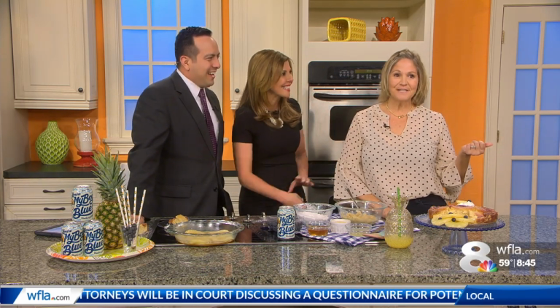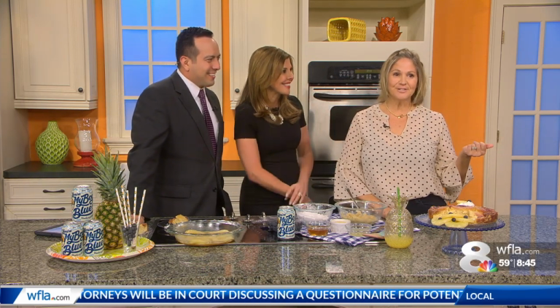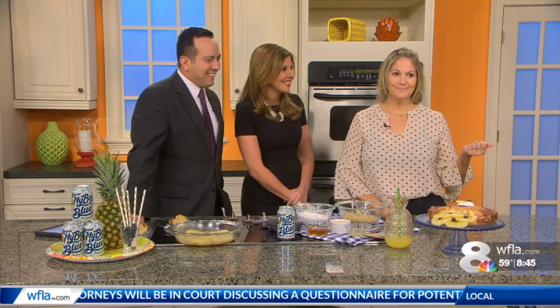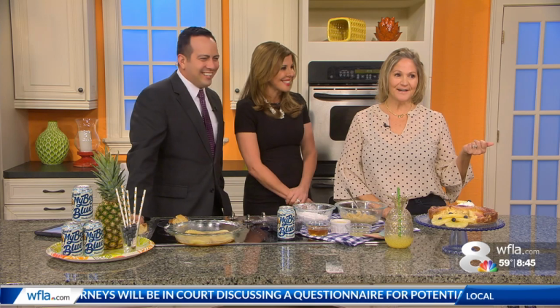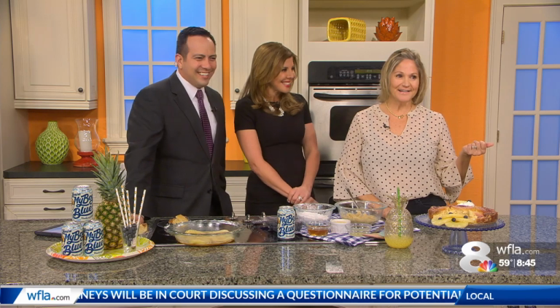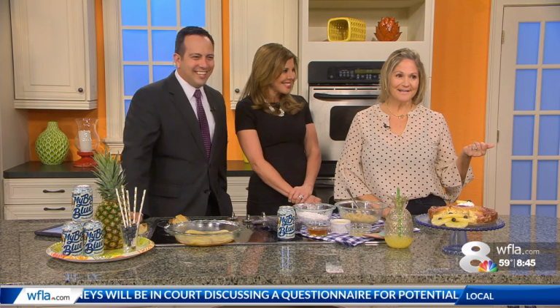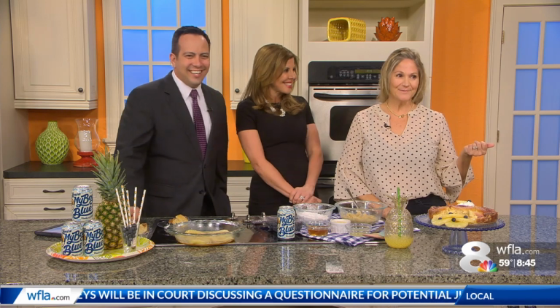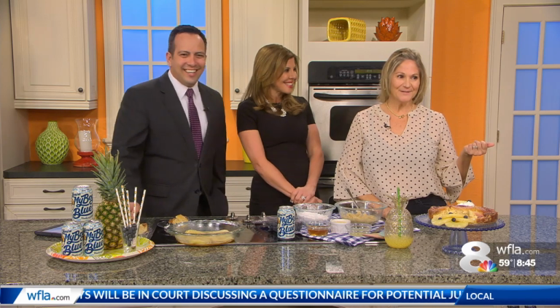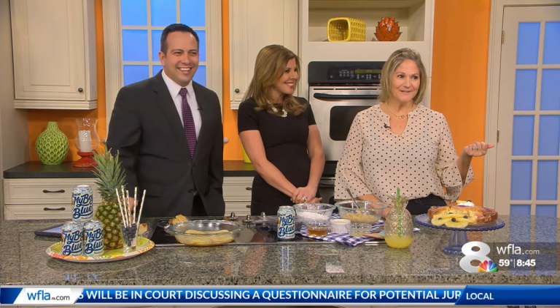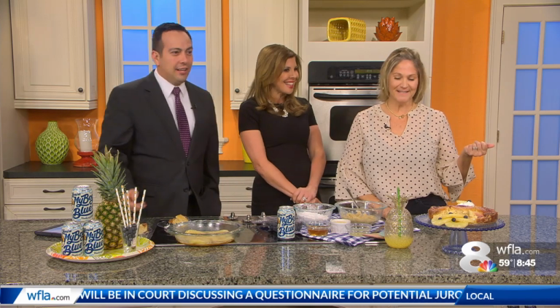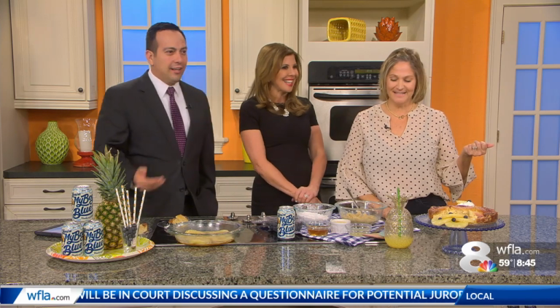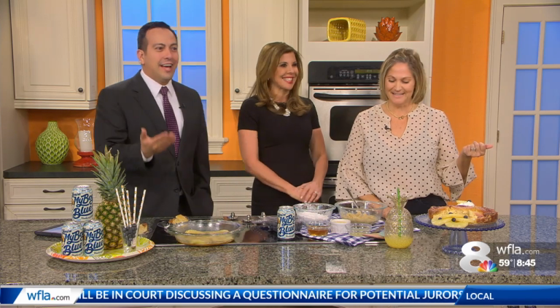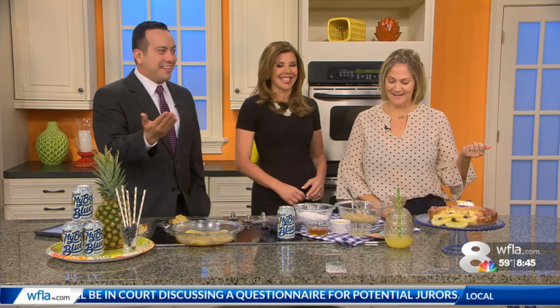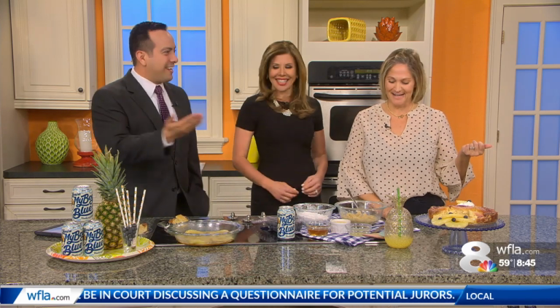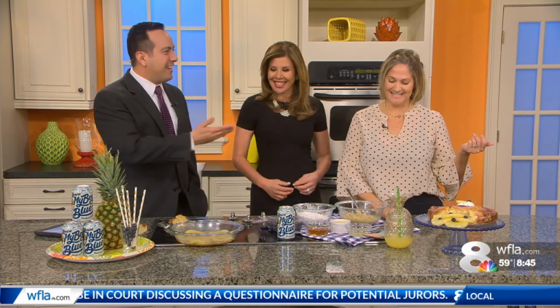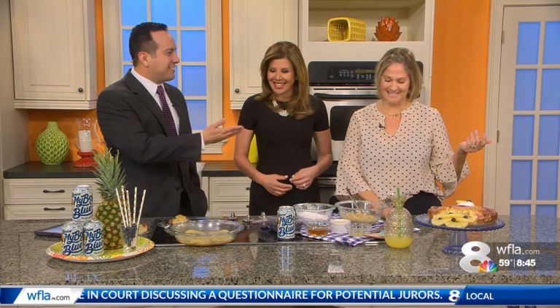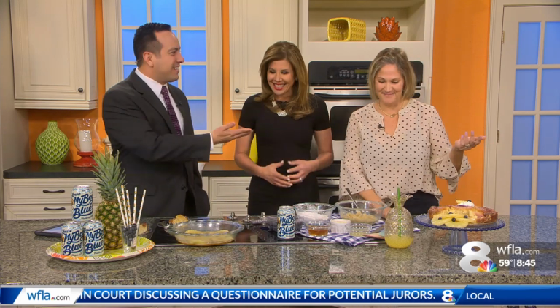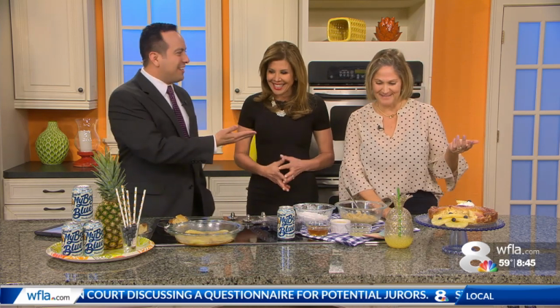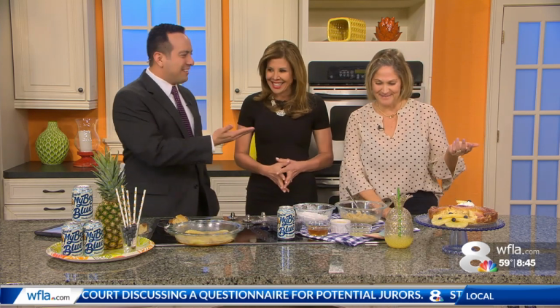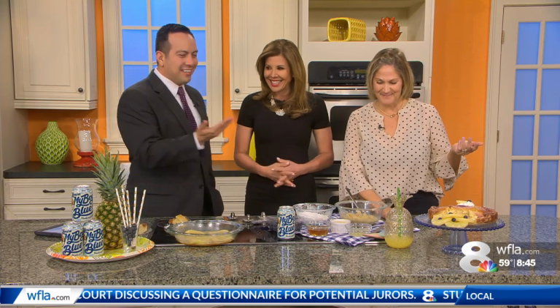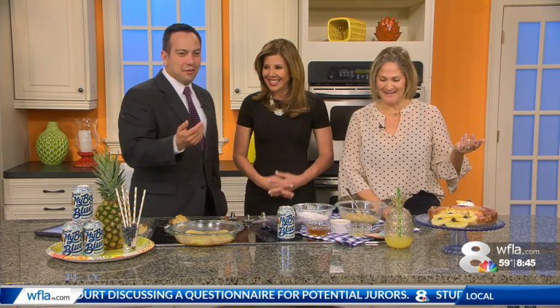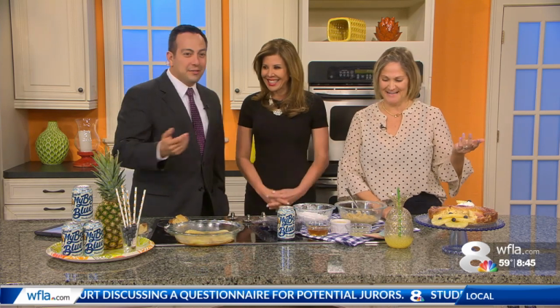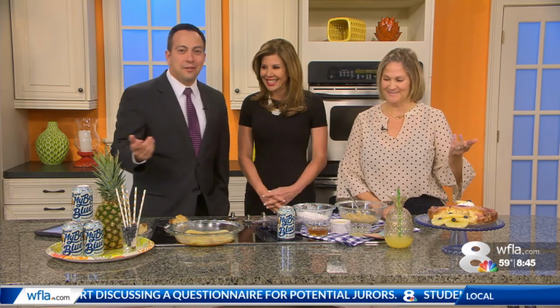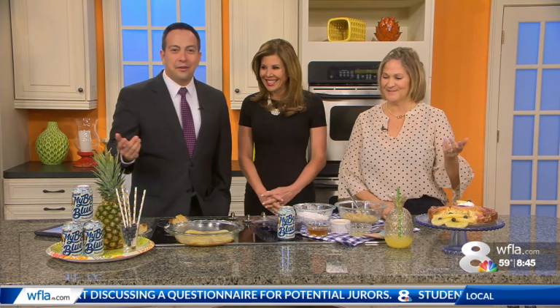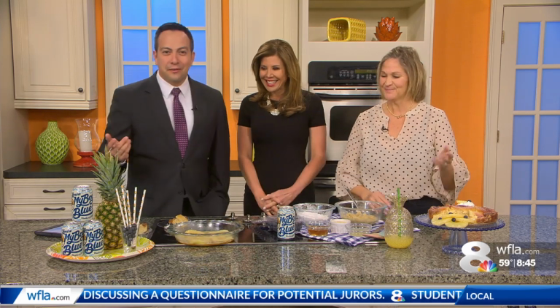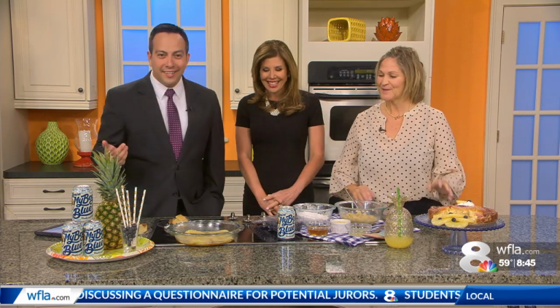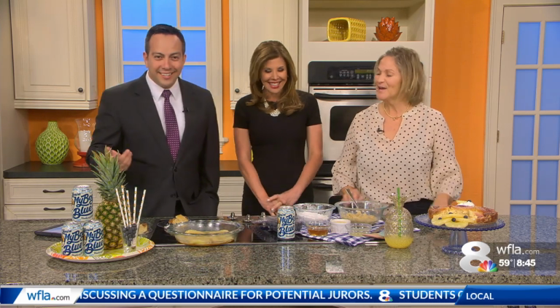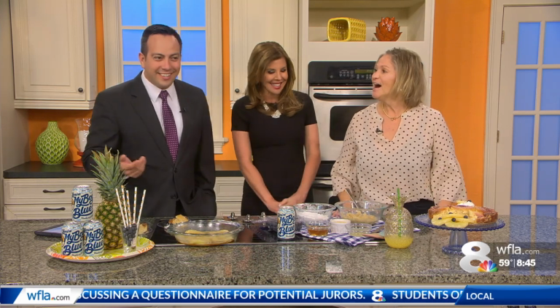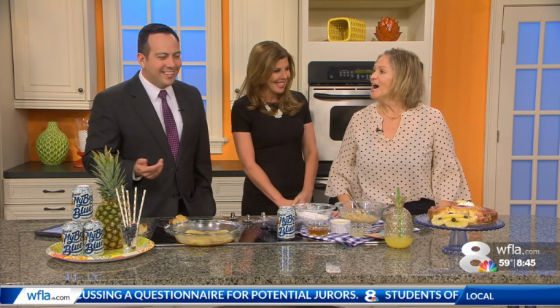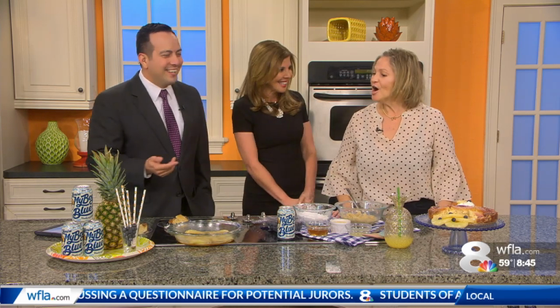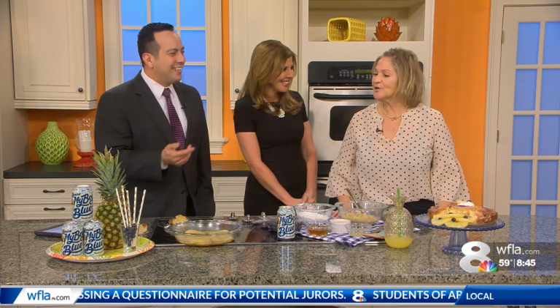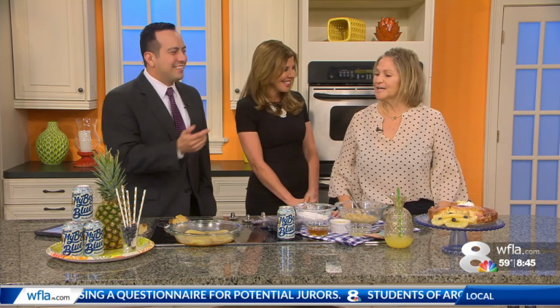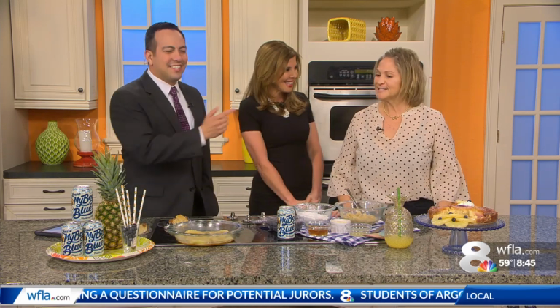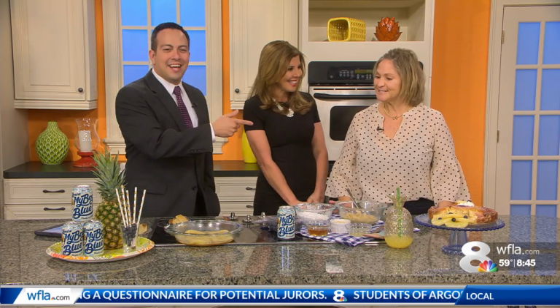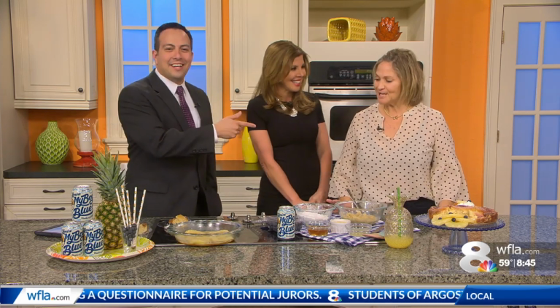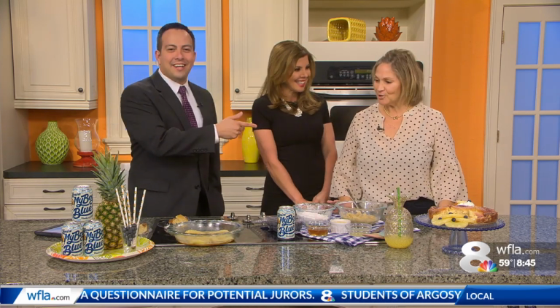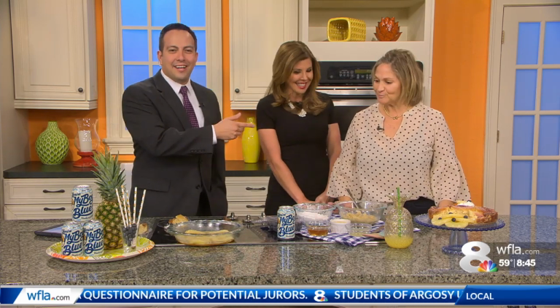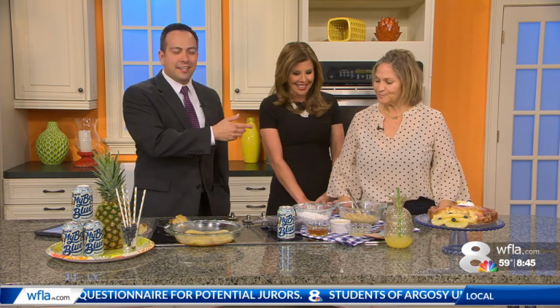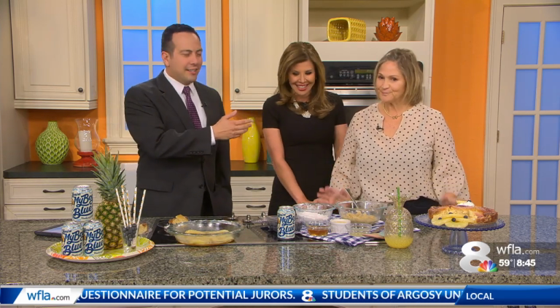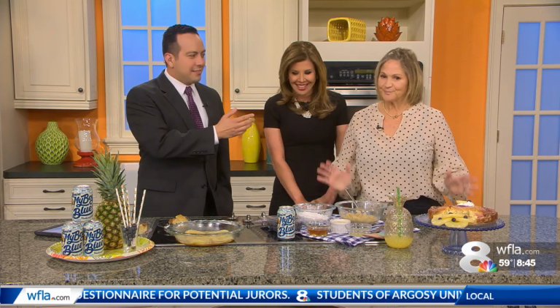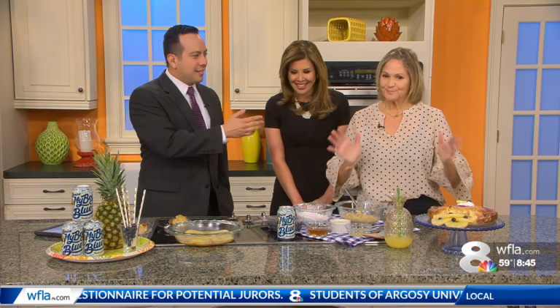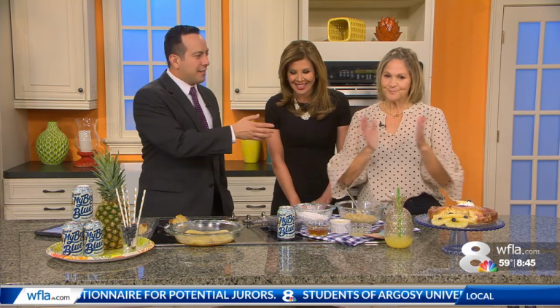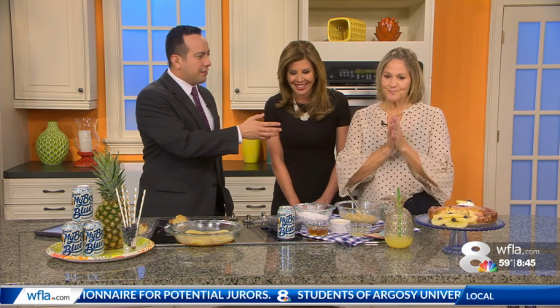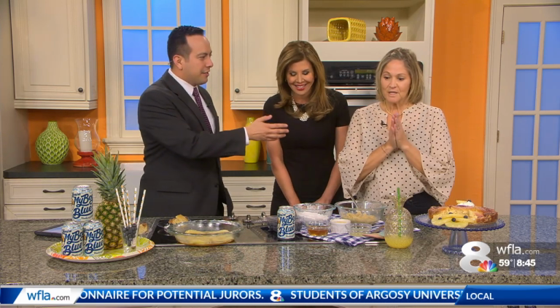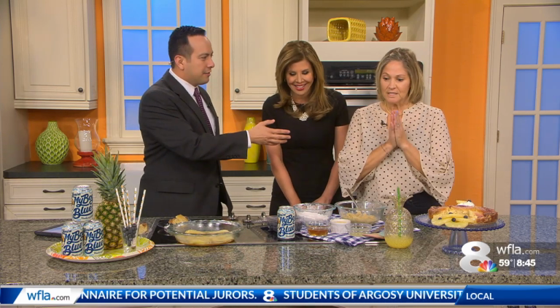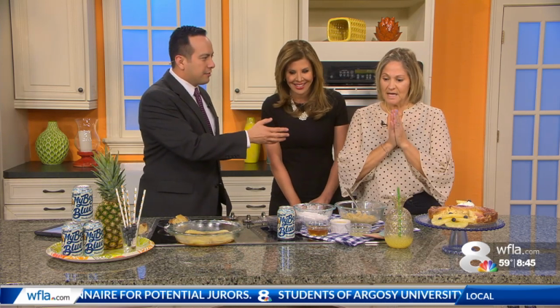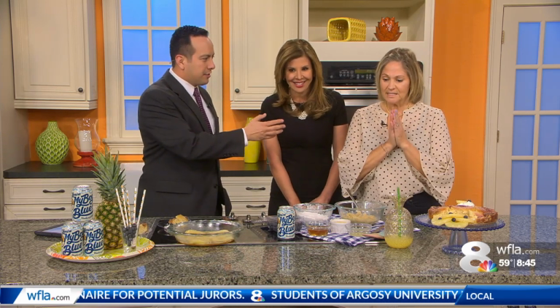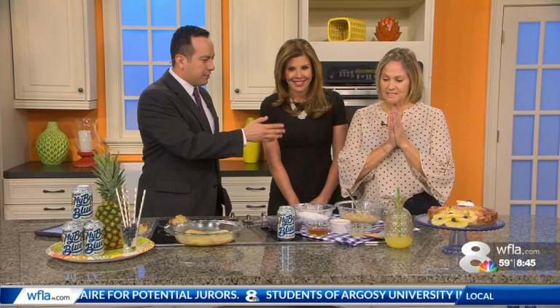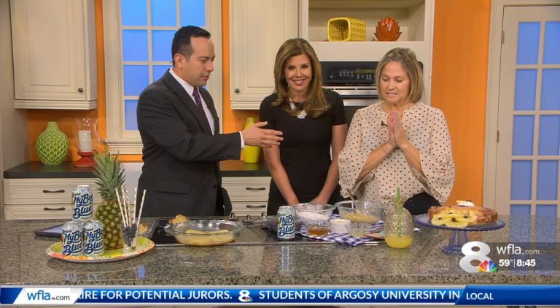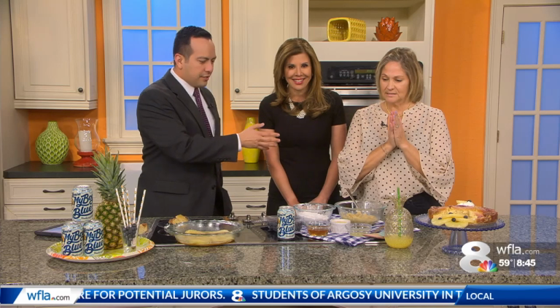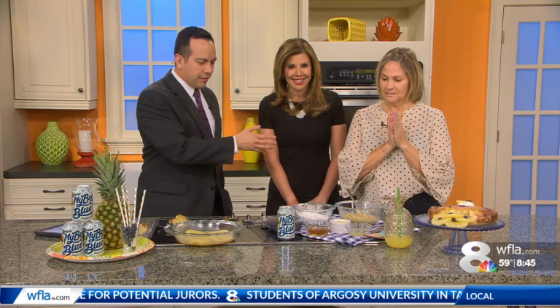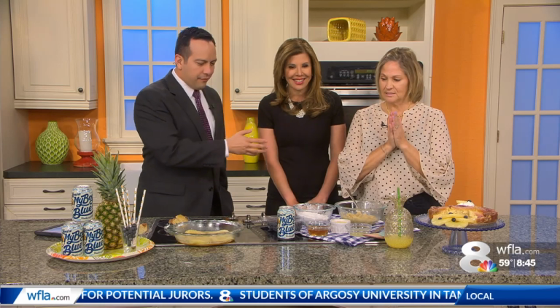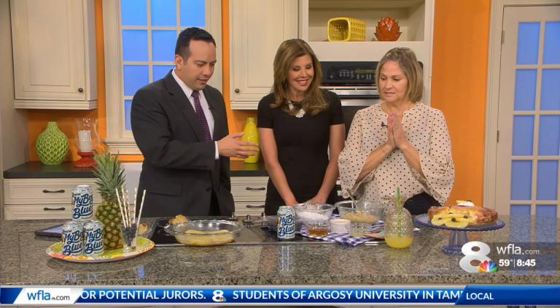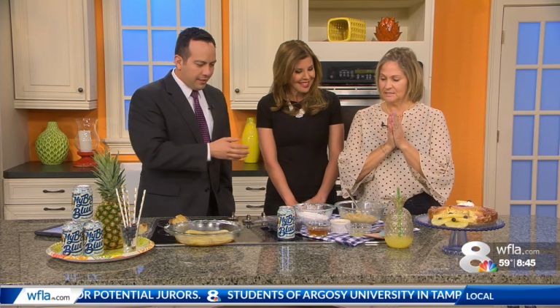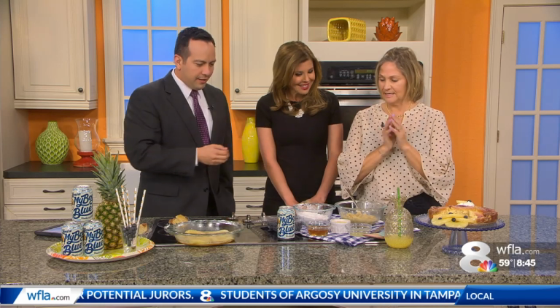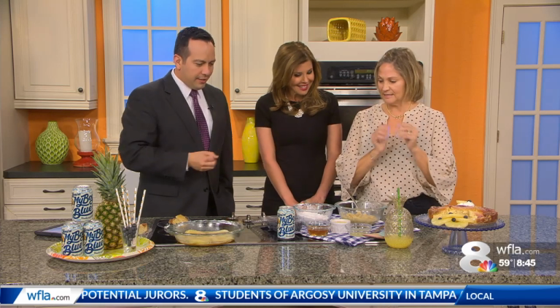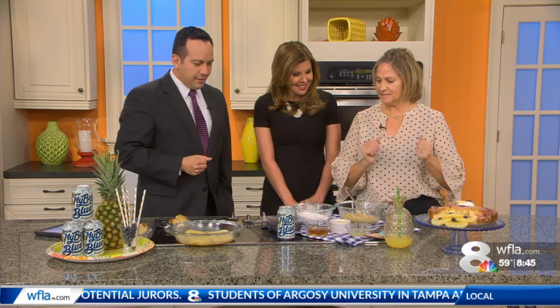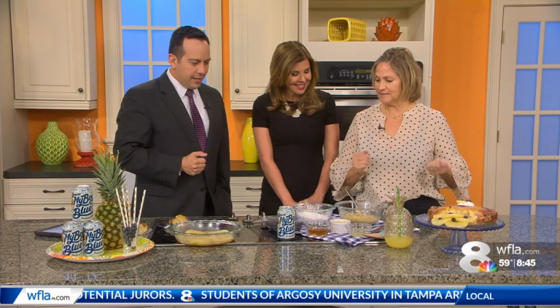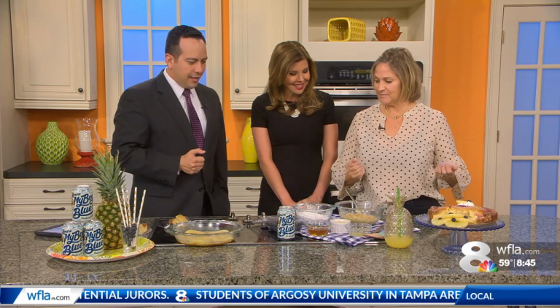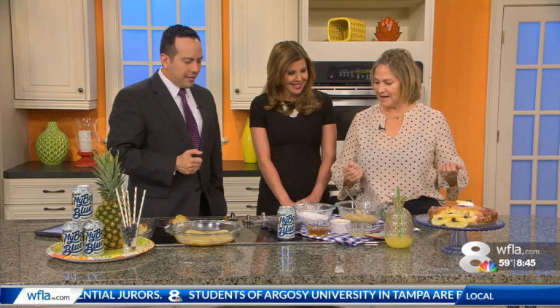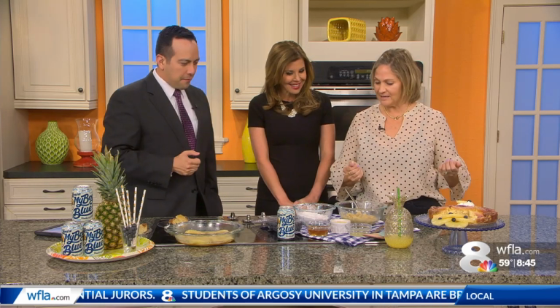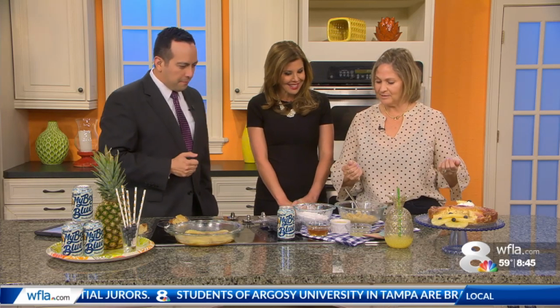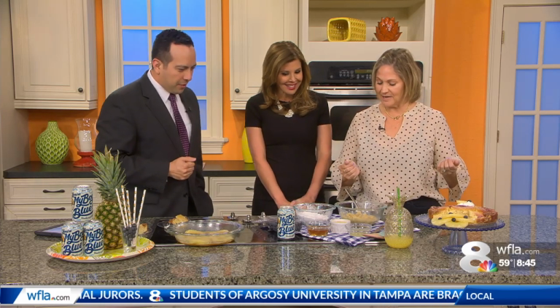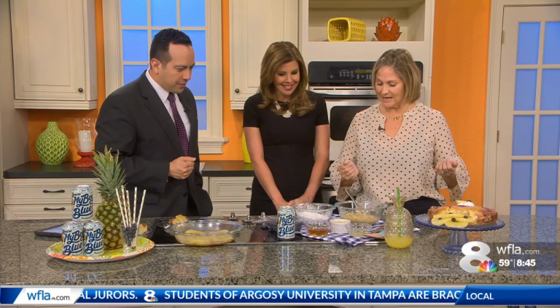You want some beer and pineapple? Everyone's like, wait, what? Okay, so — Danette, you're here. You're a dessert diva. Yes, I'm back.